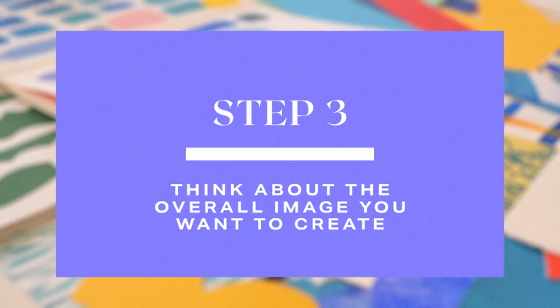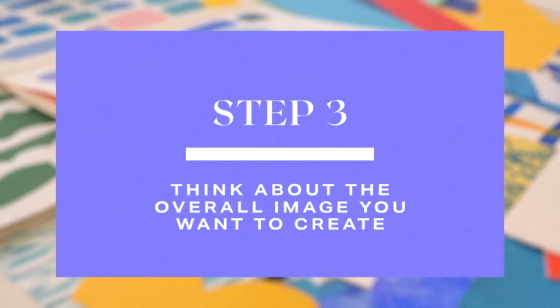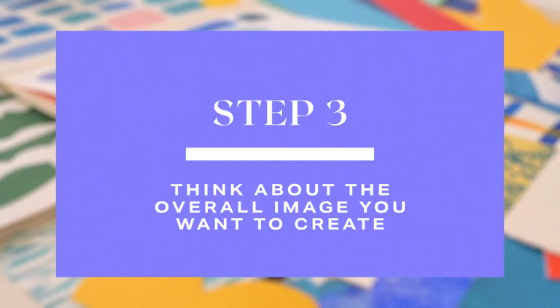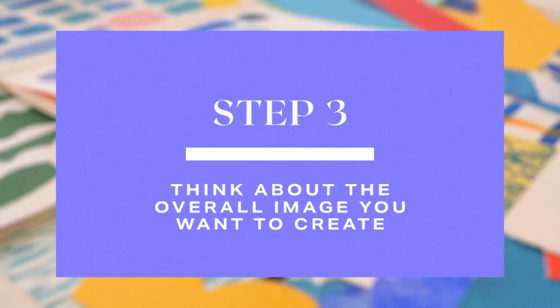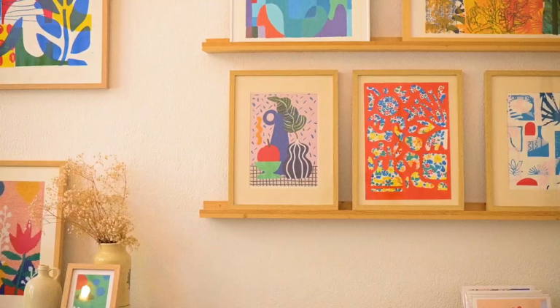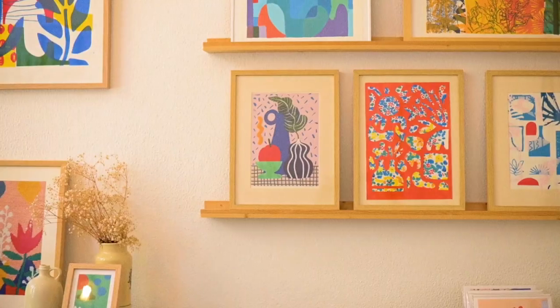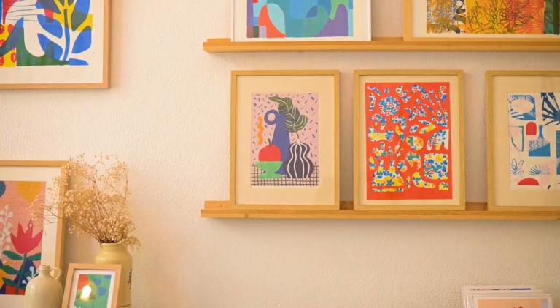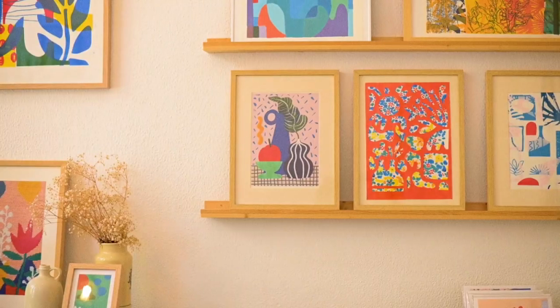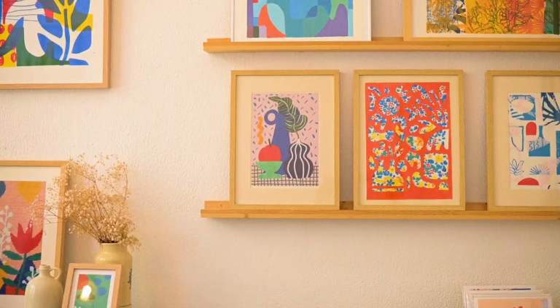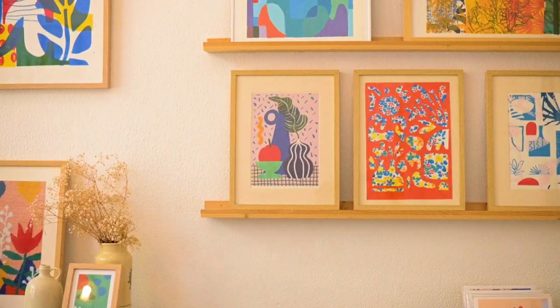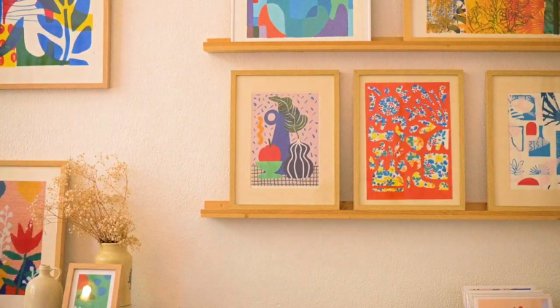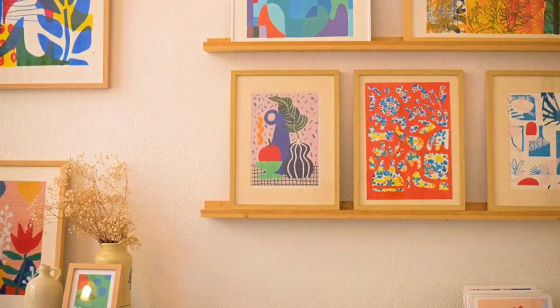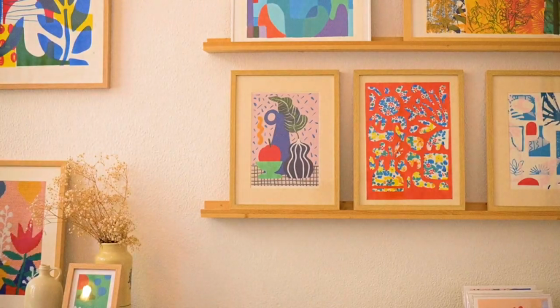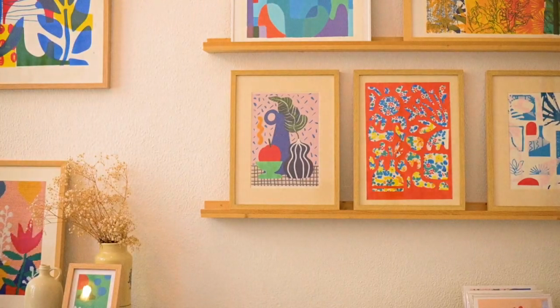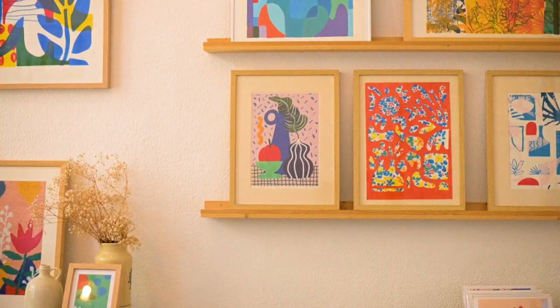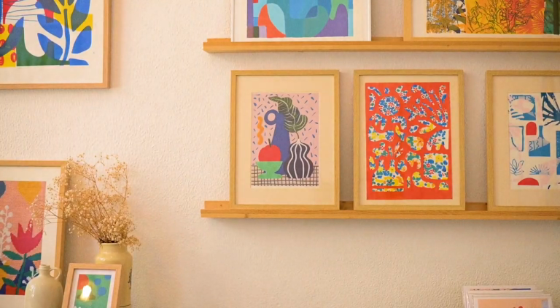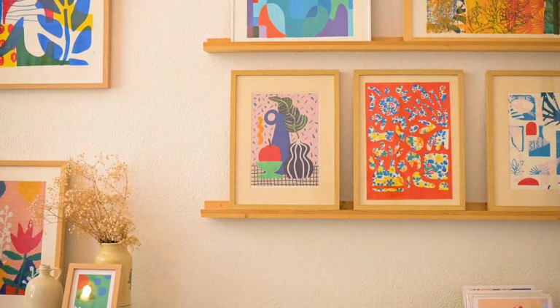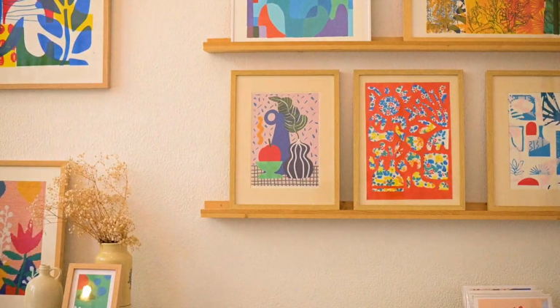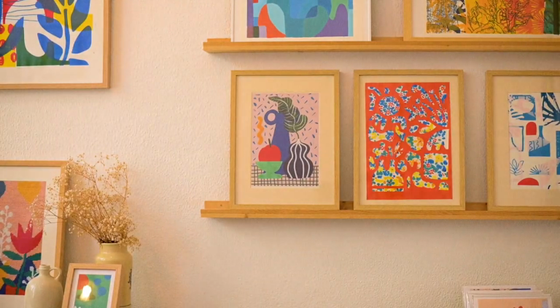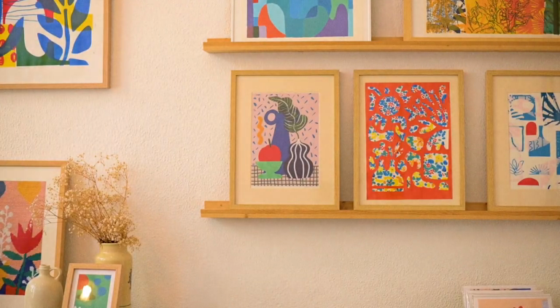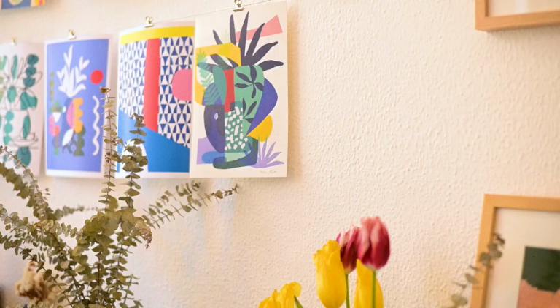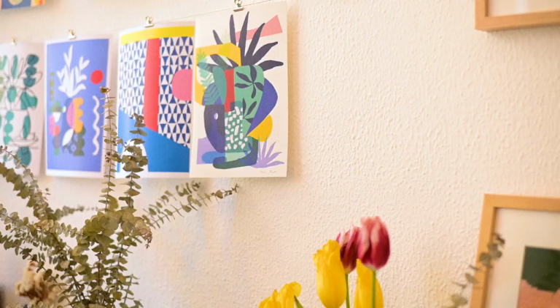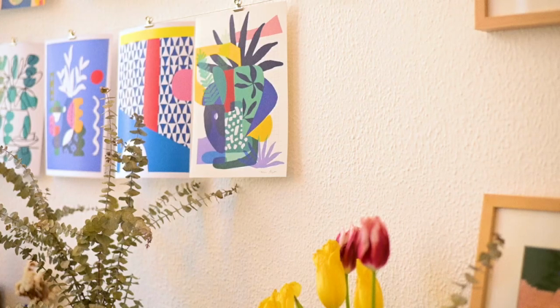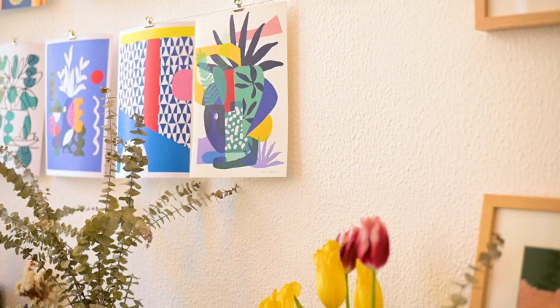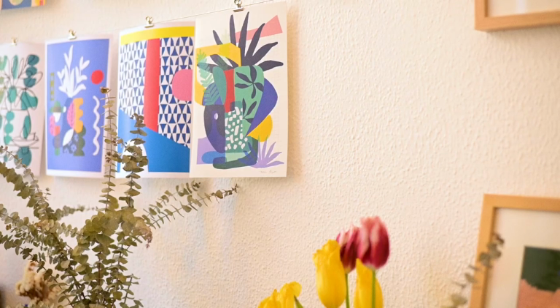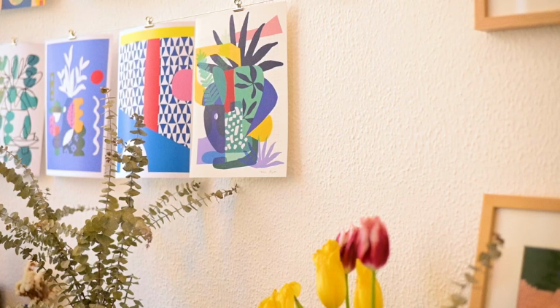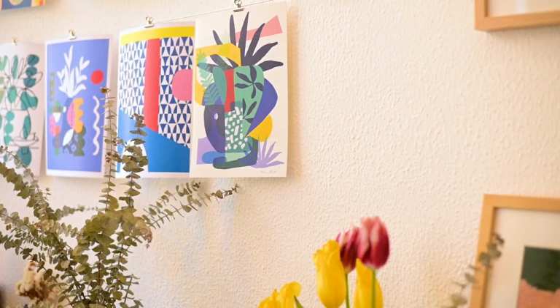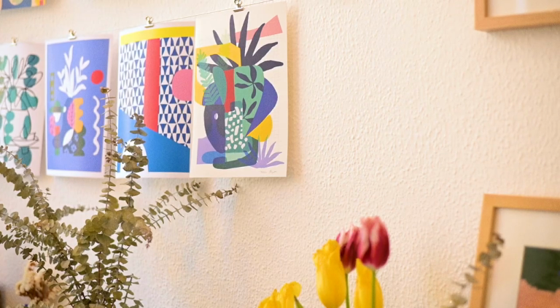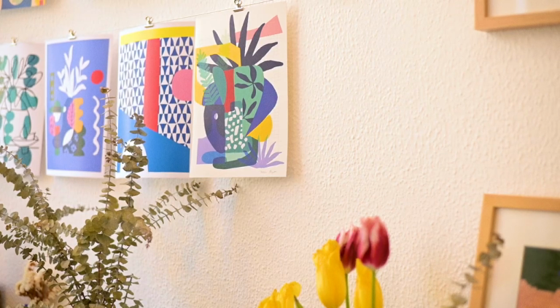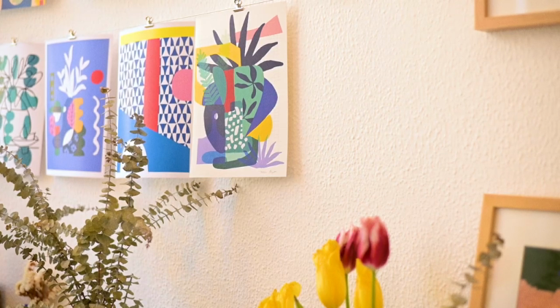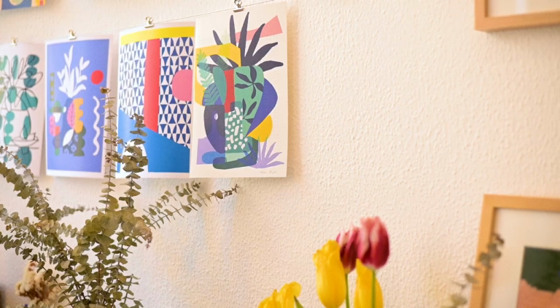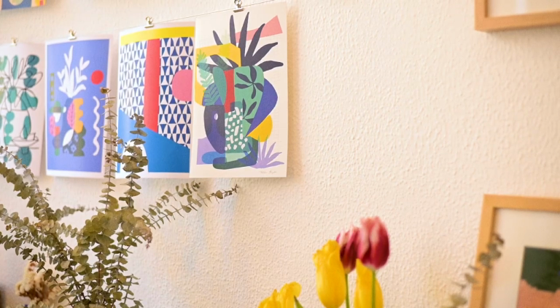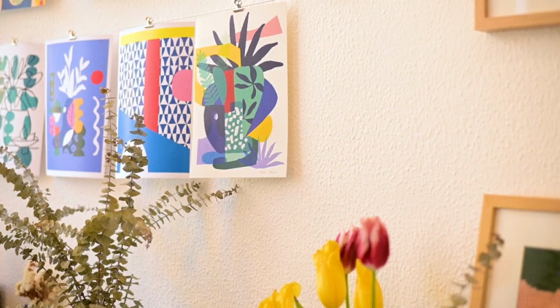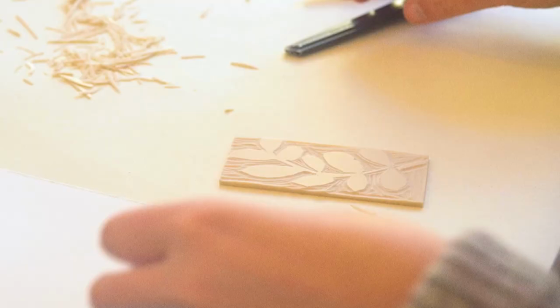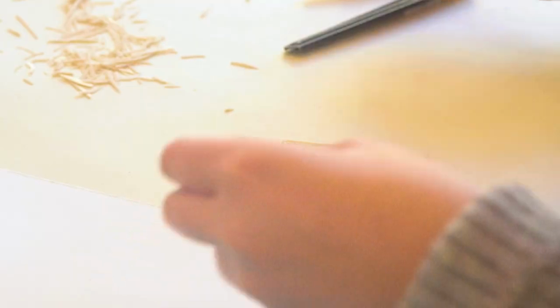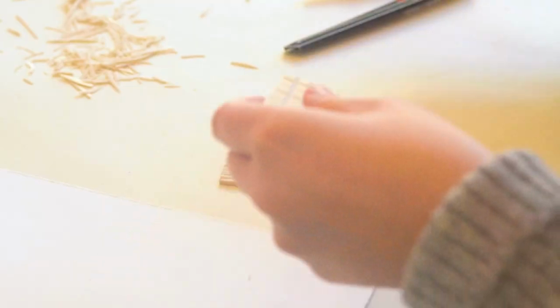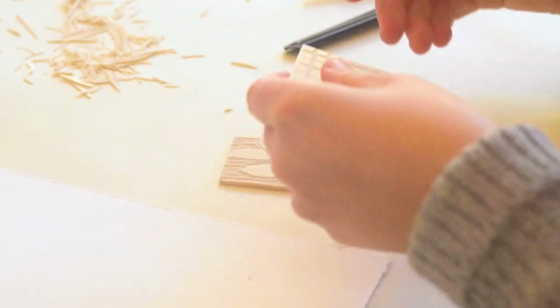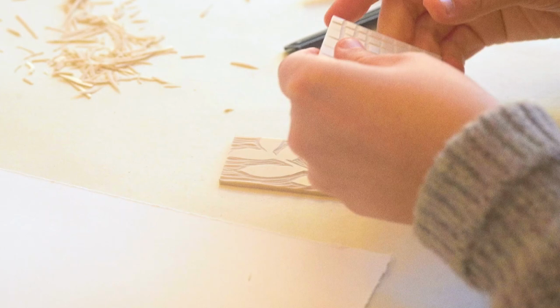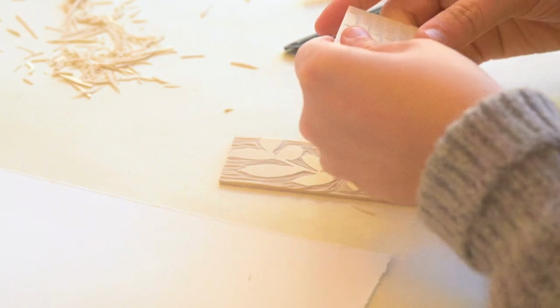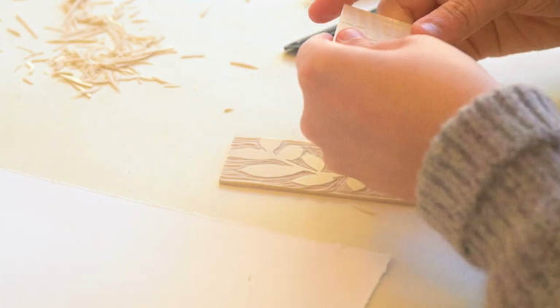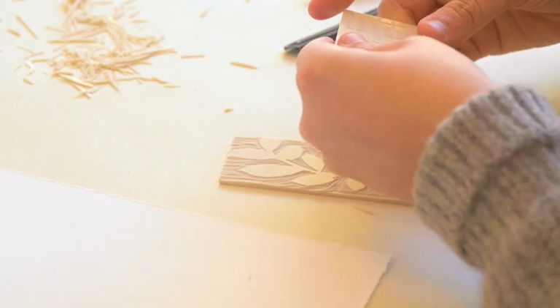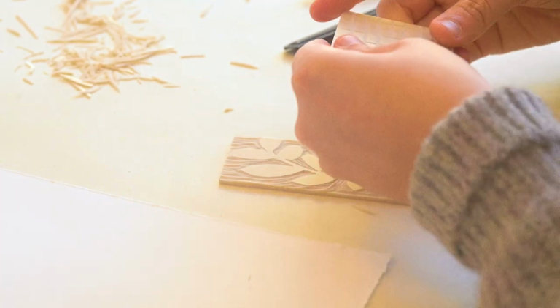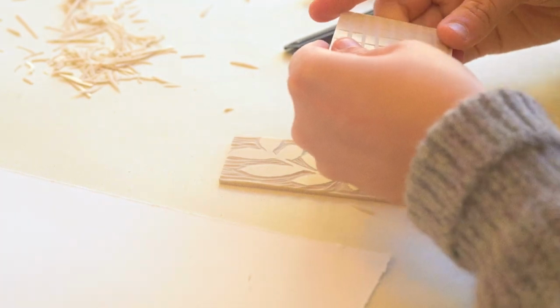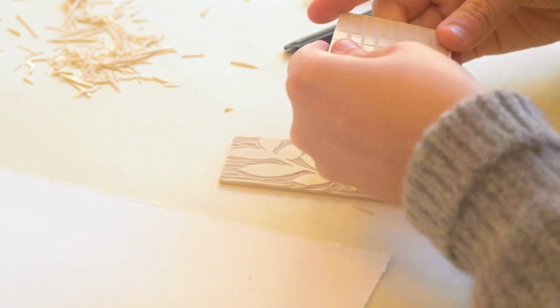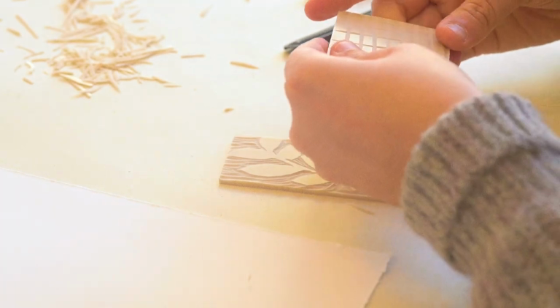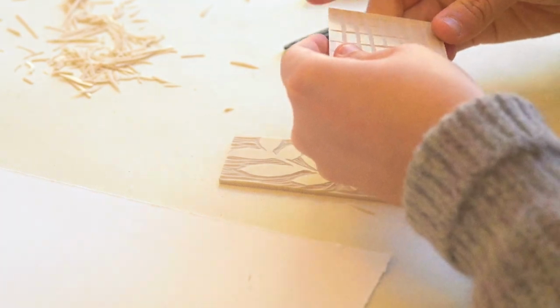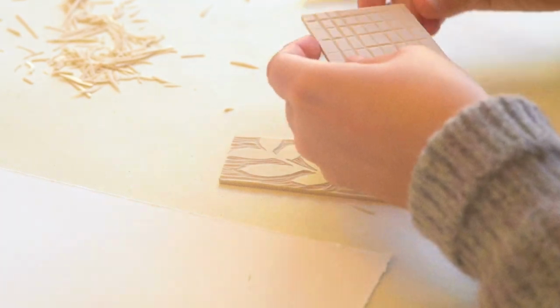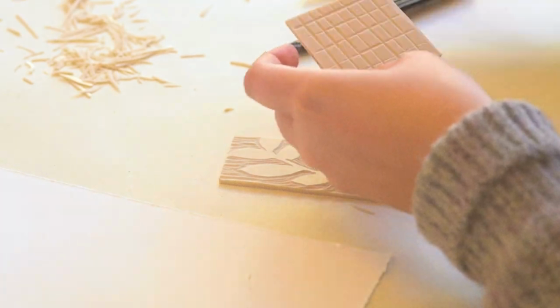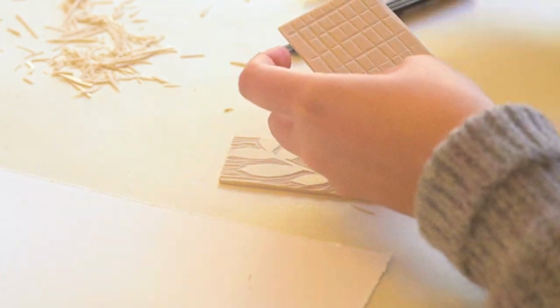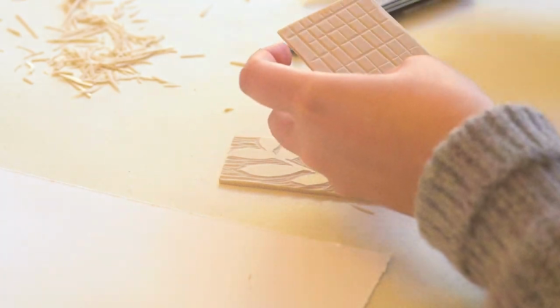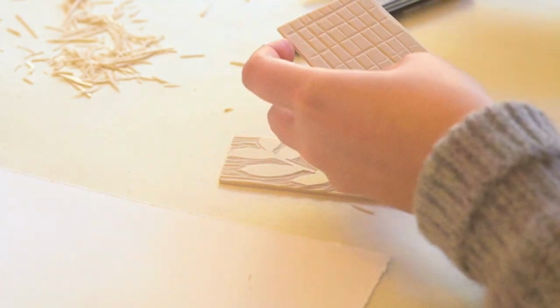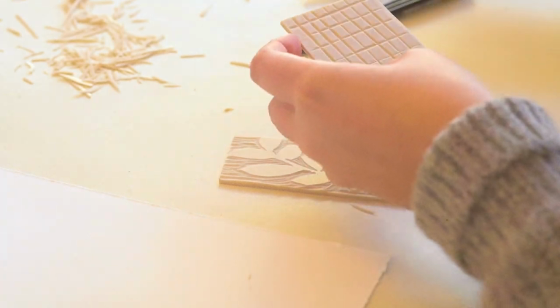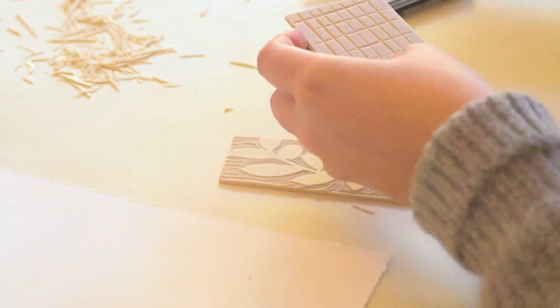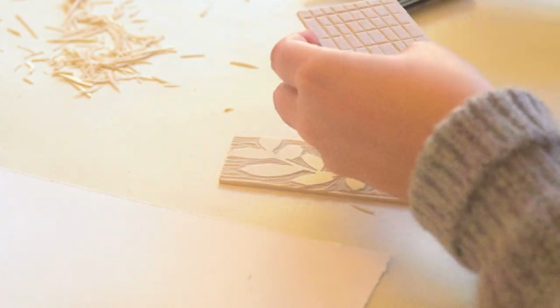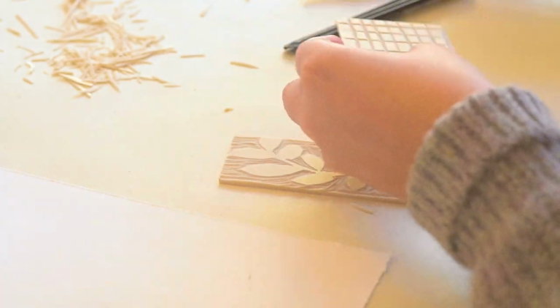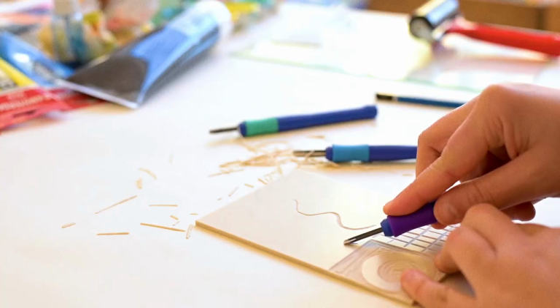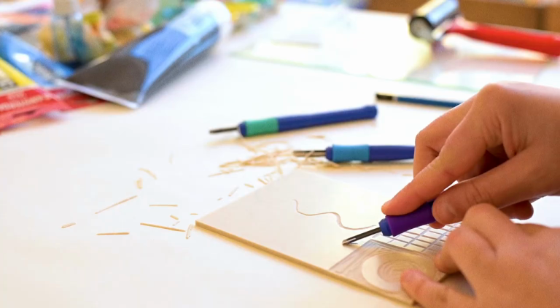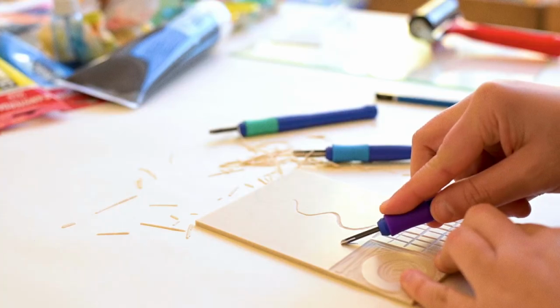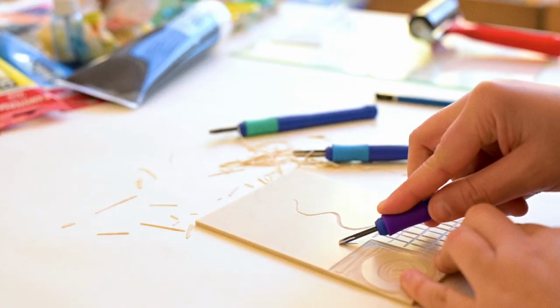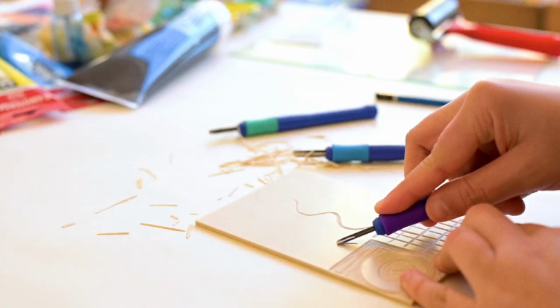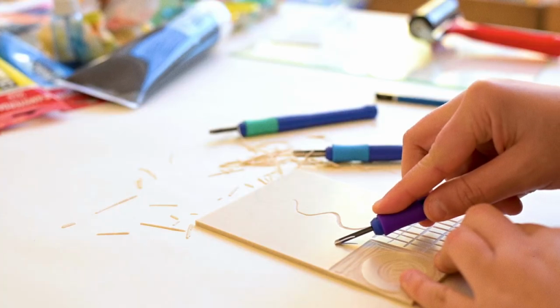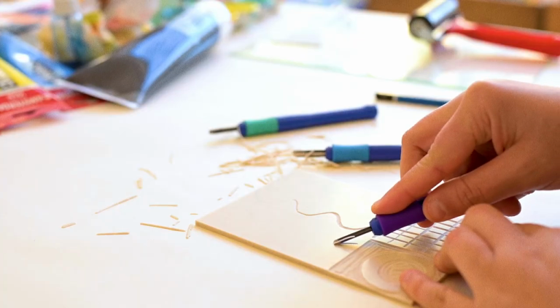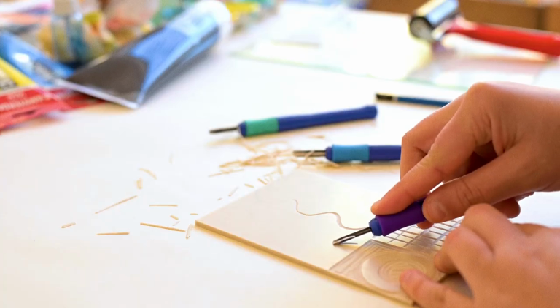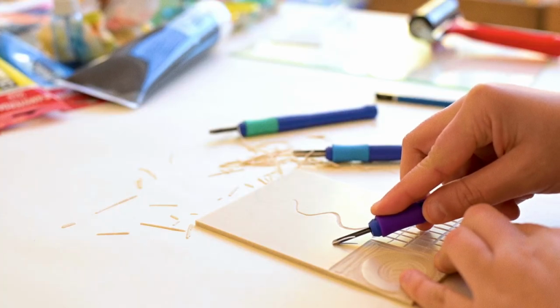Think about the overall image you want to create so you can direct your creation process towards the image you are aiming for.